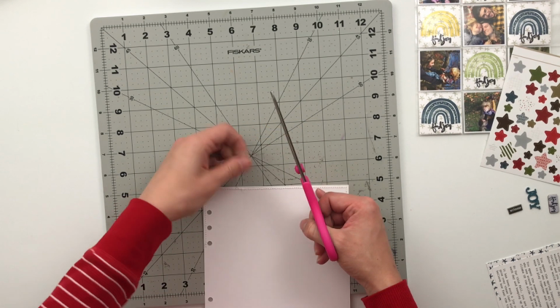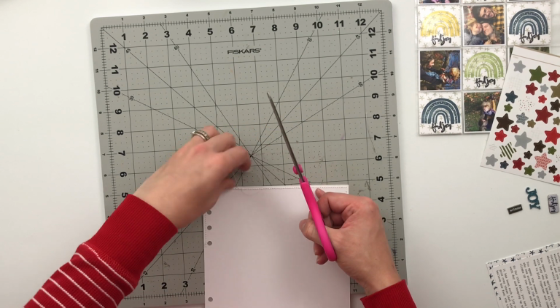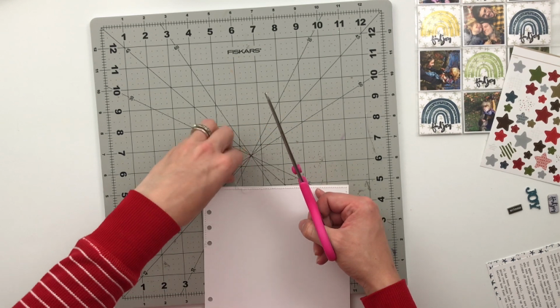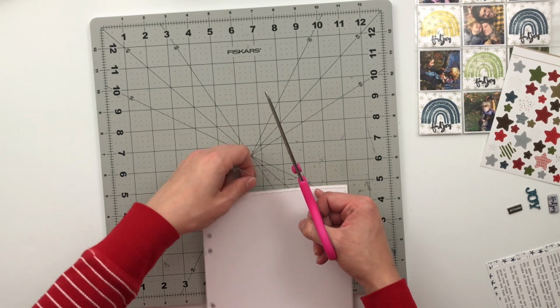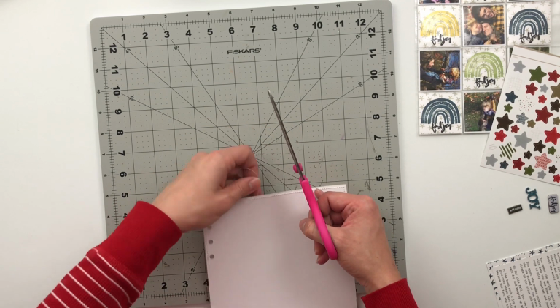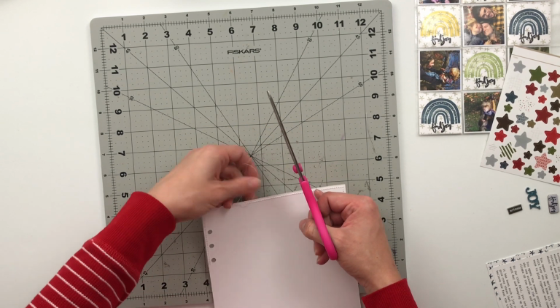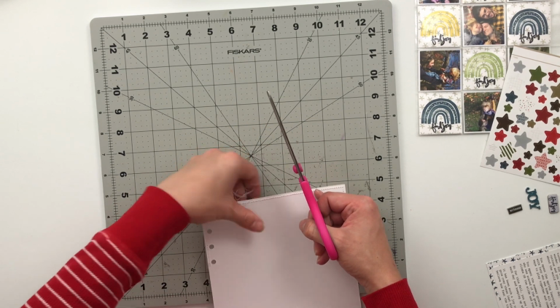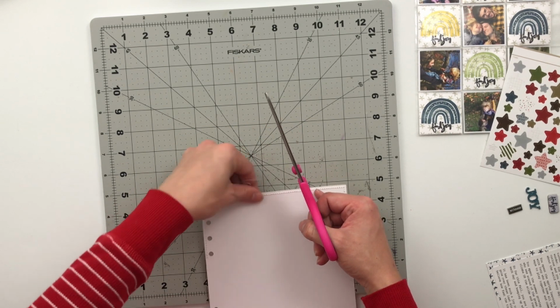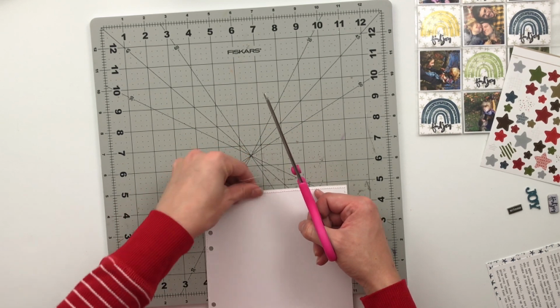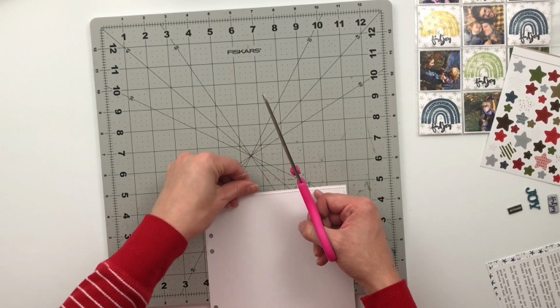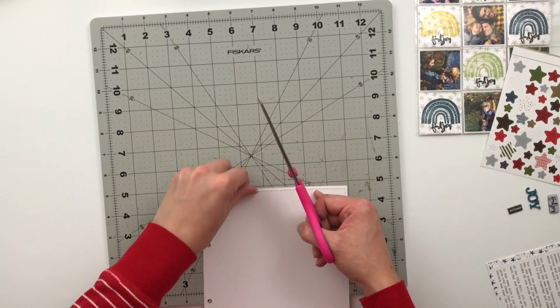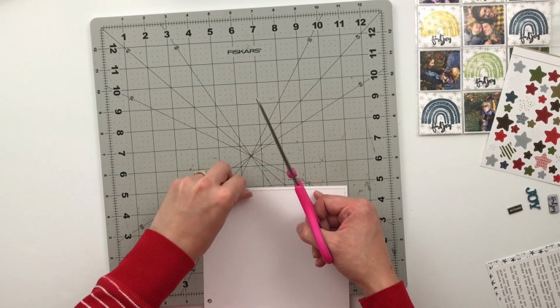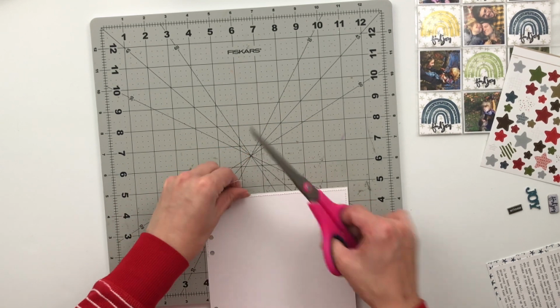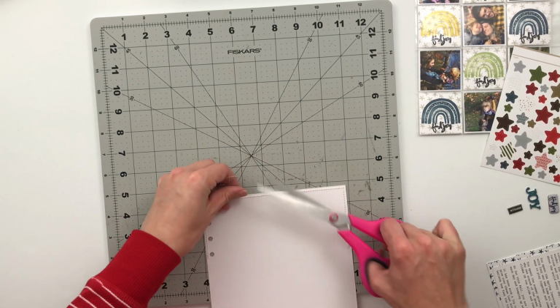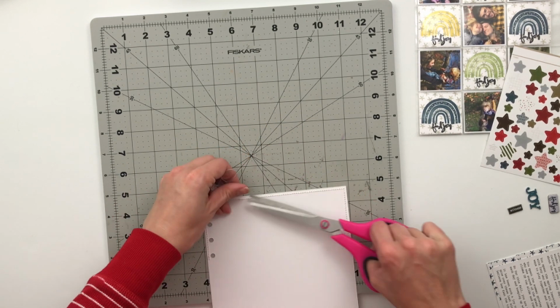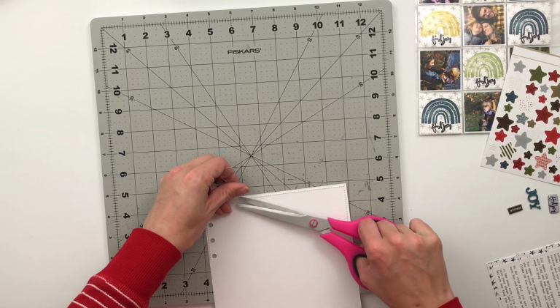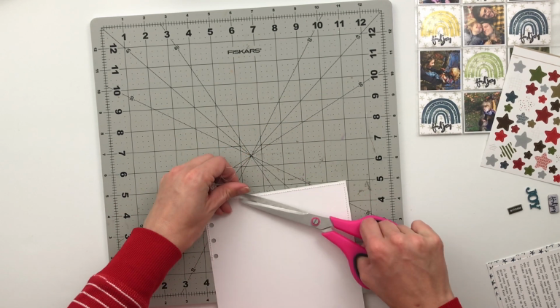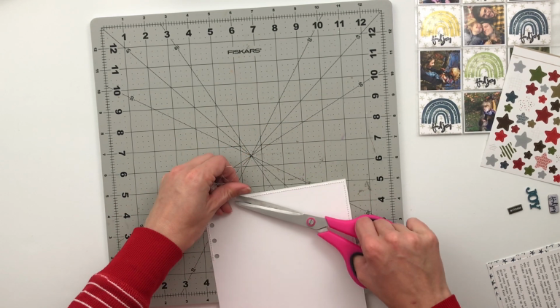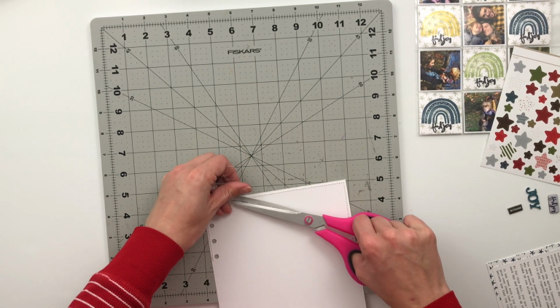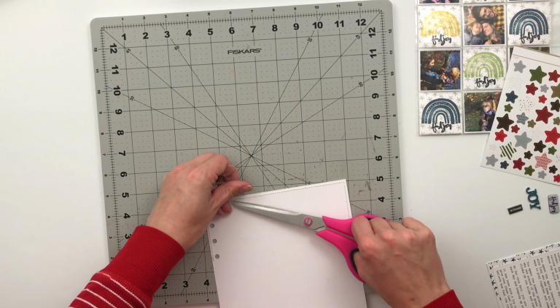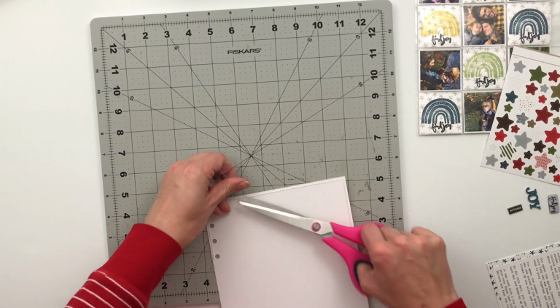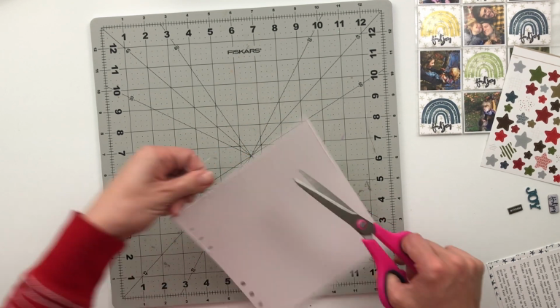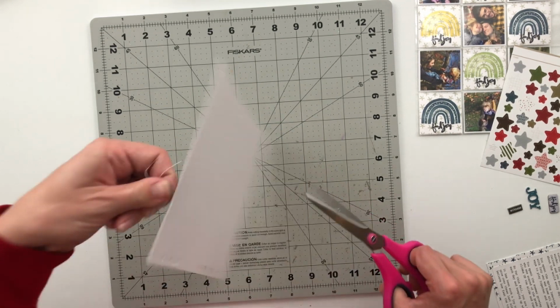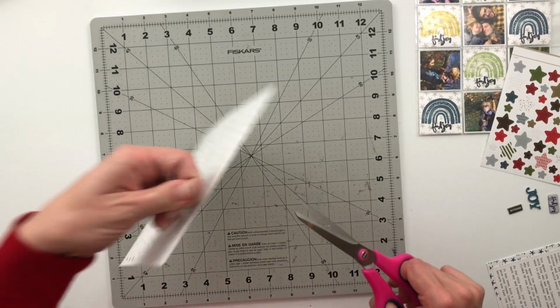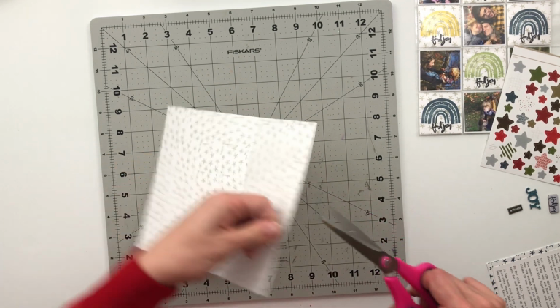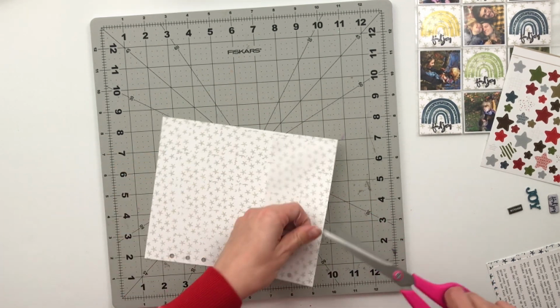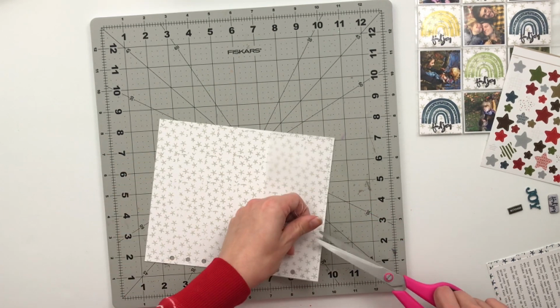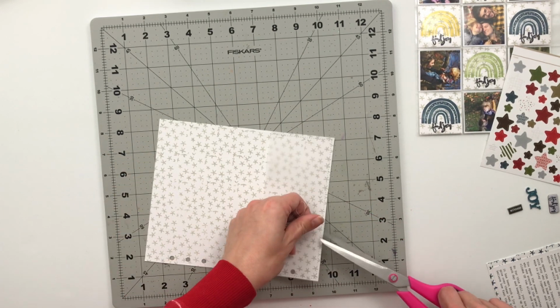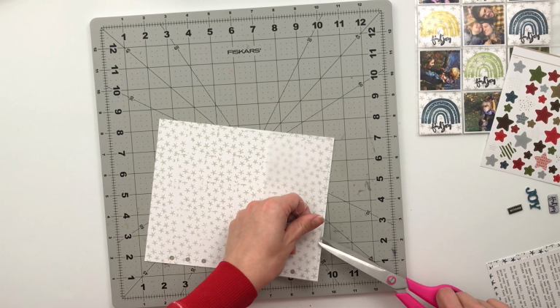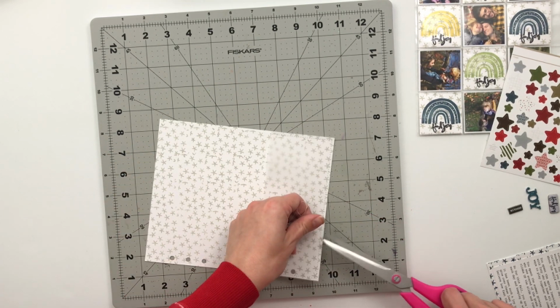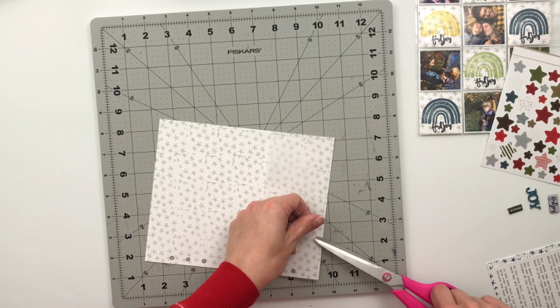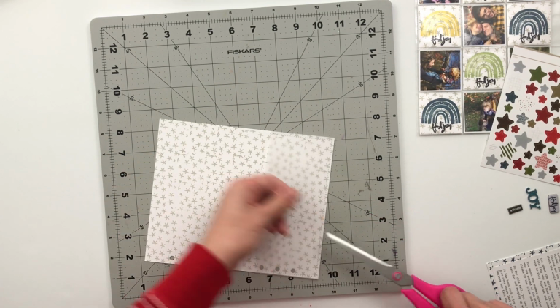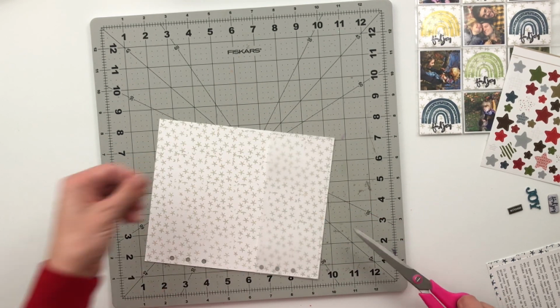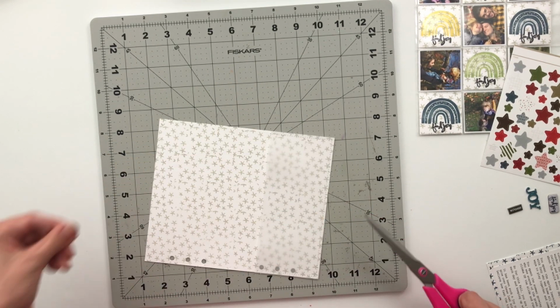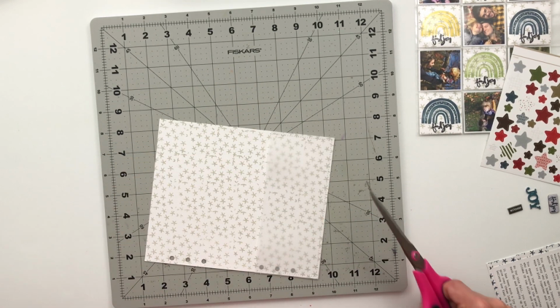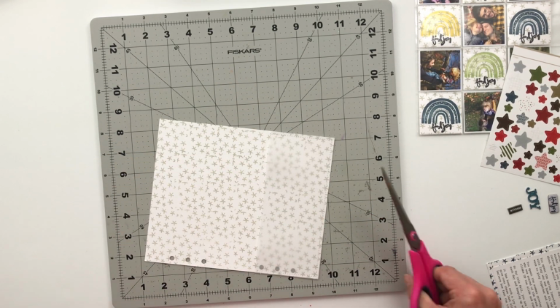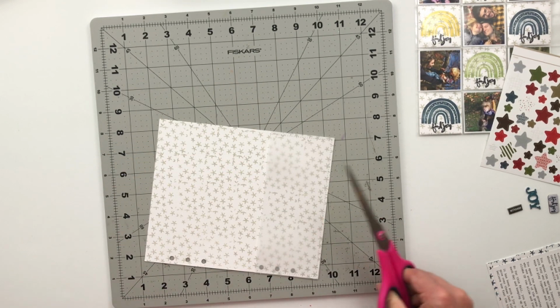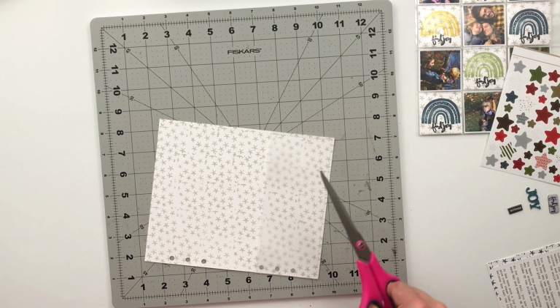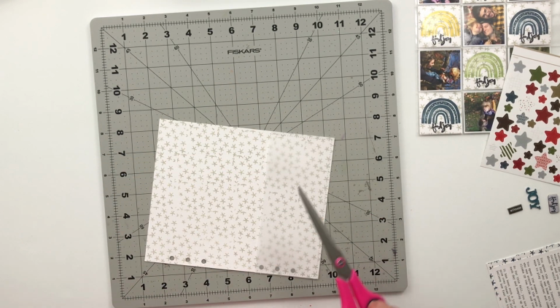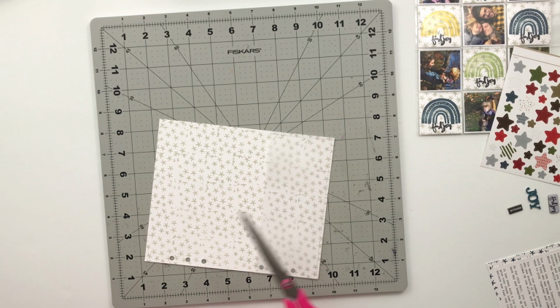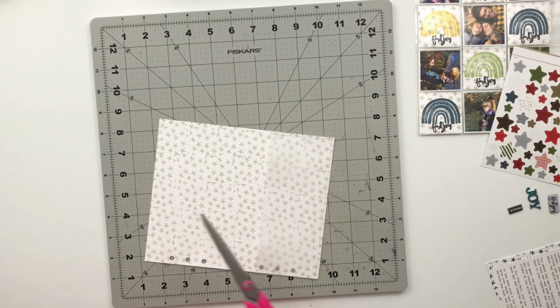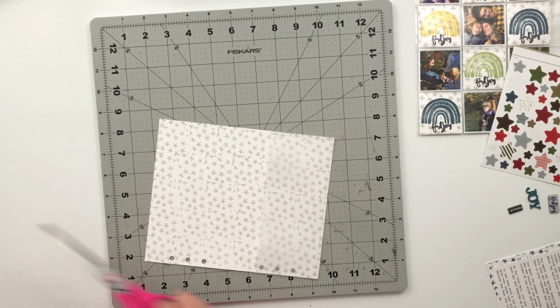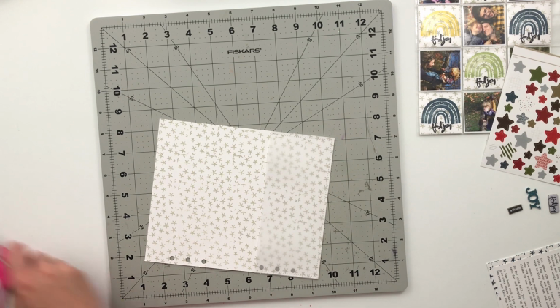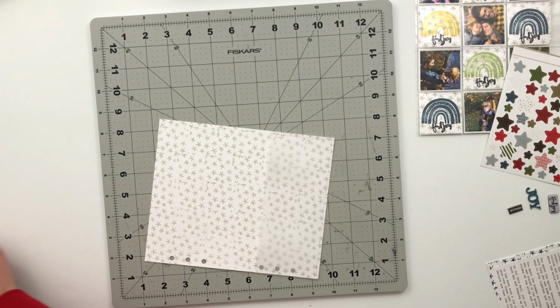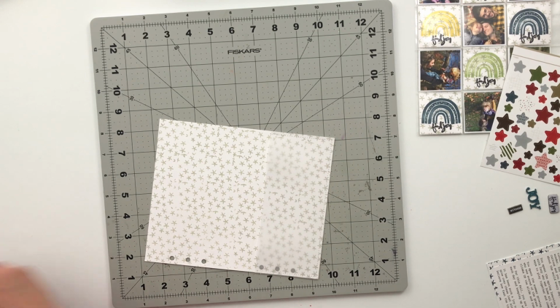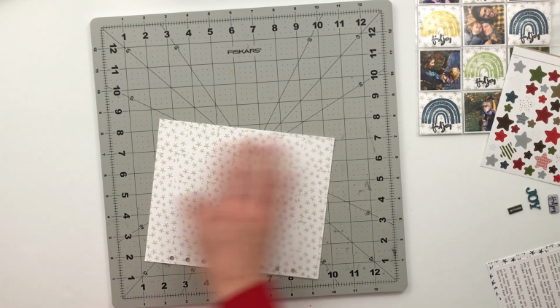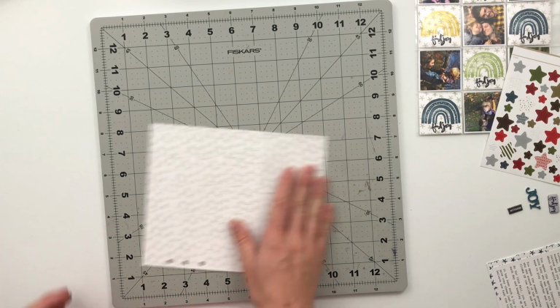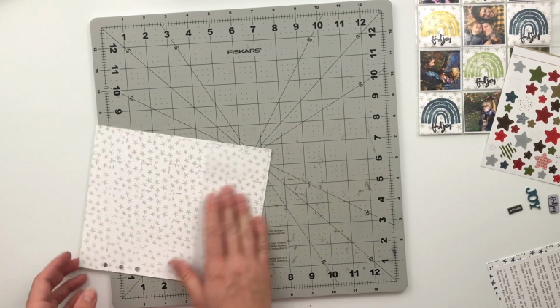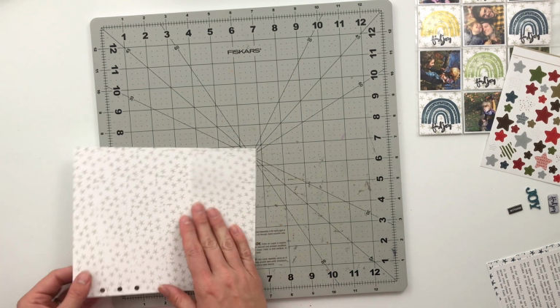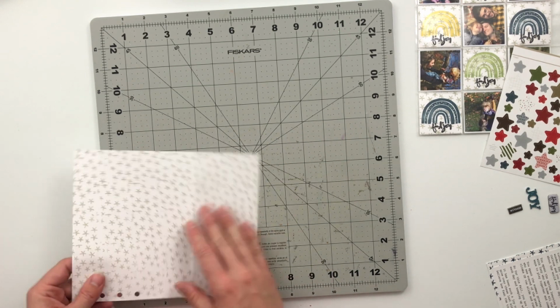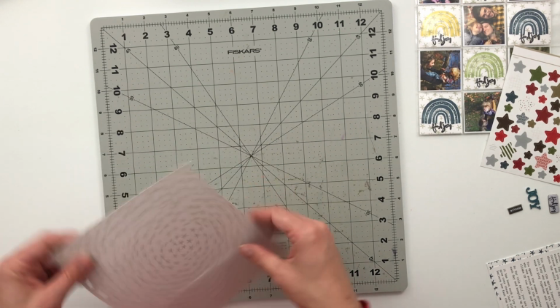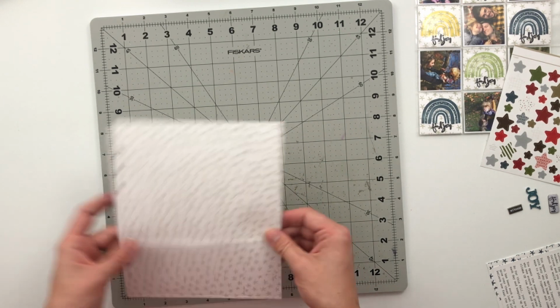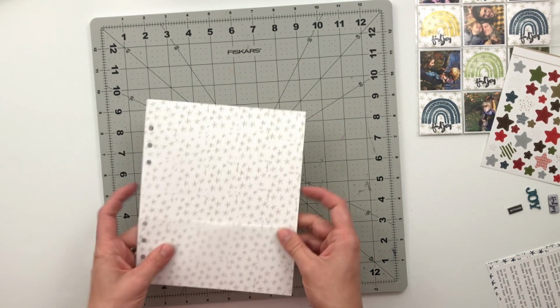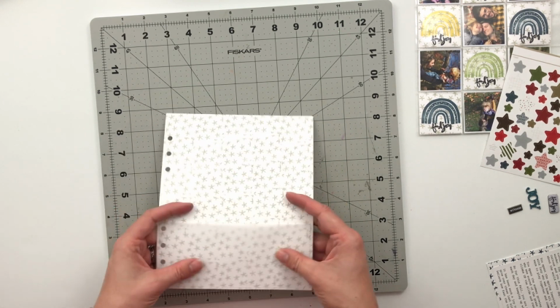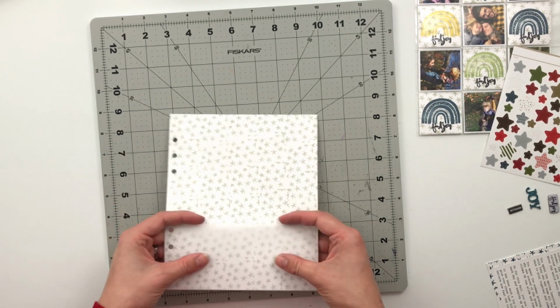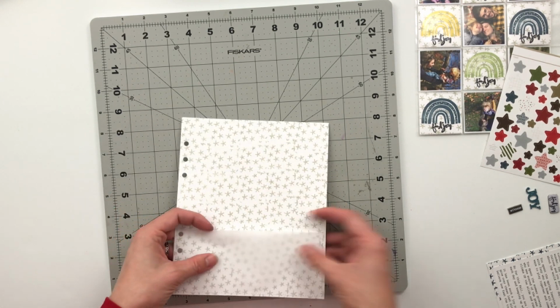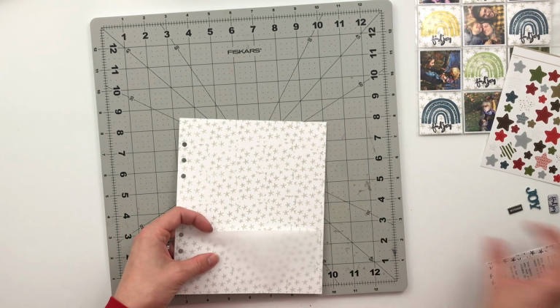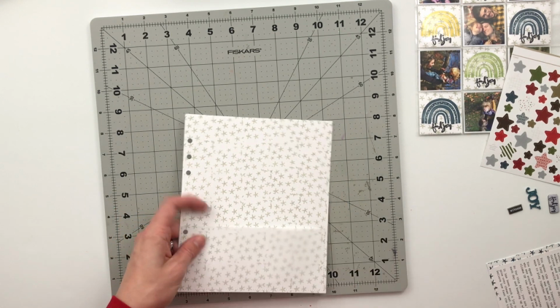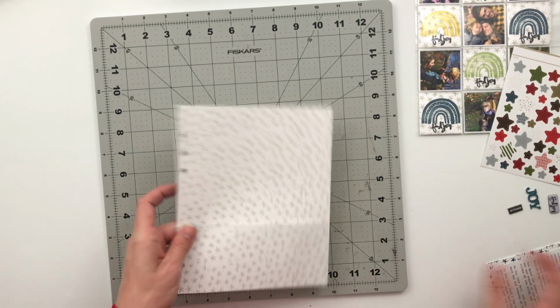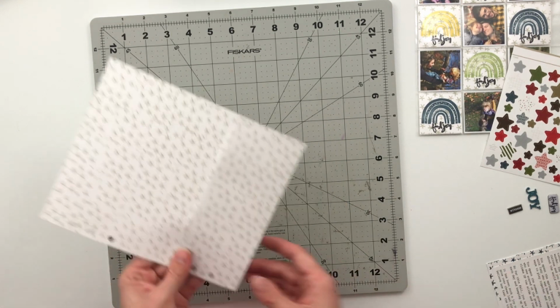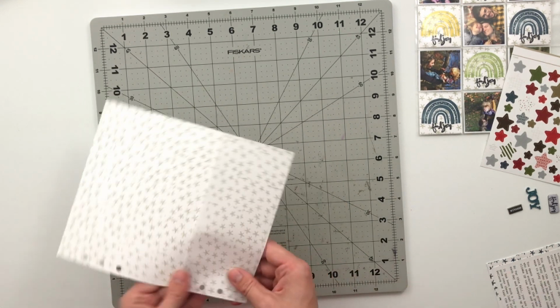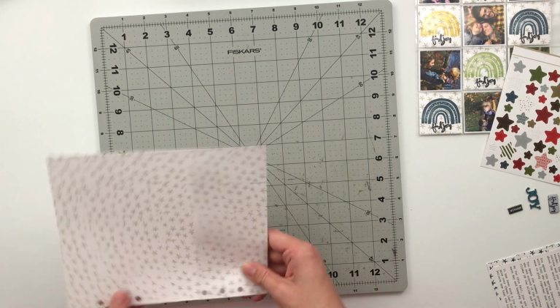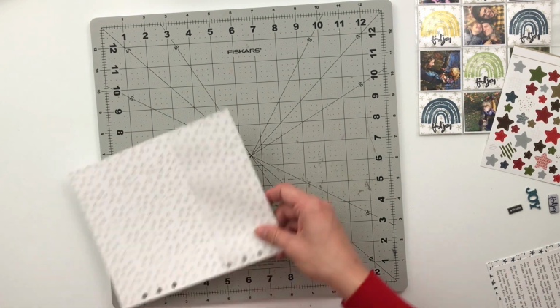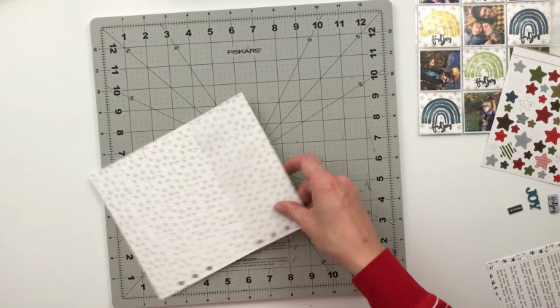We'll trim off those strings and then get those last little pieces adhered down on the pocket.